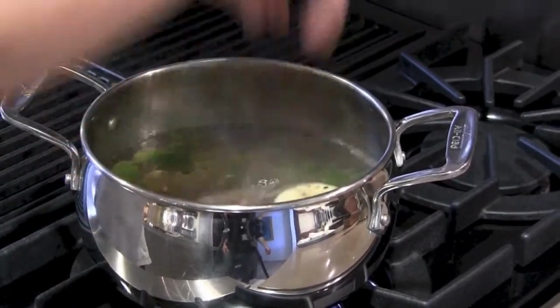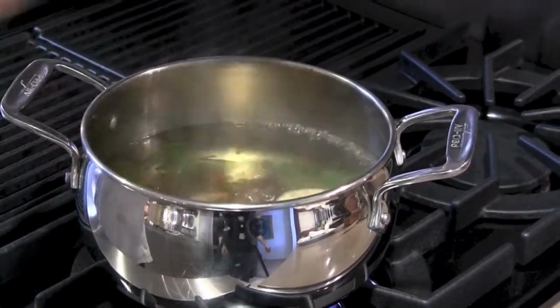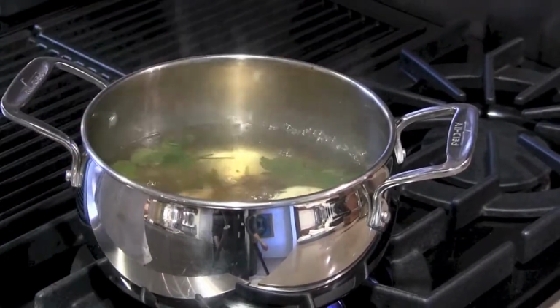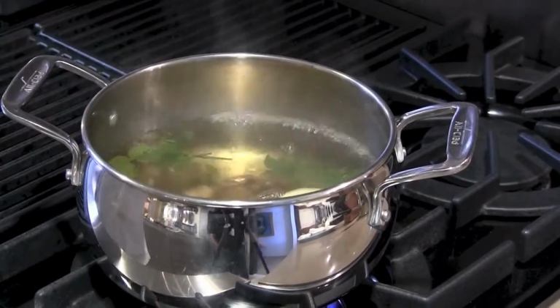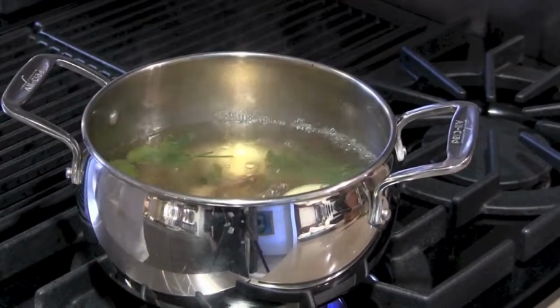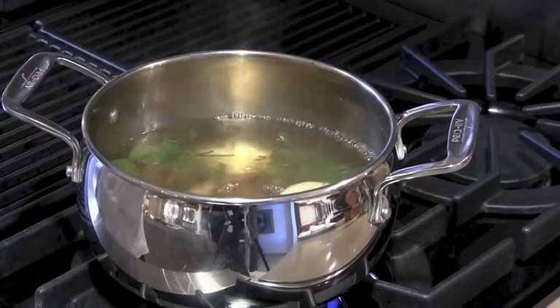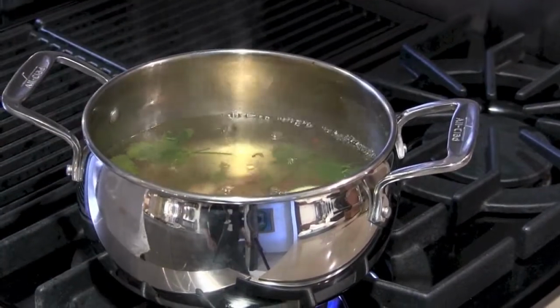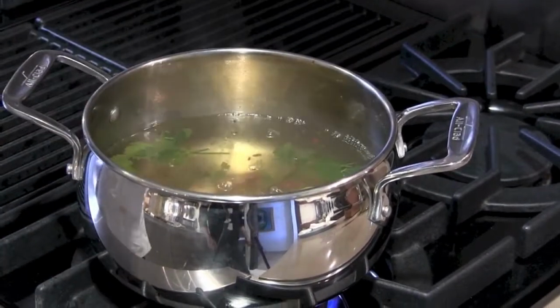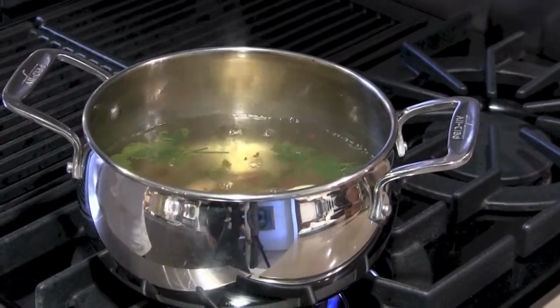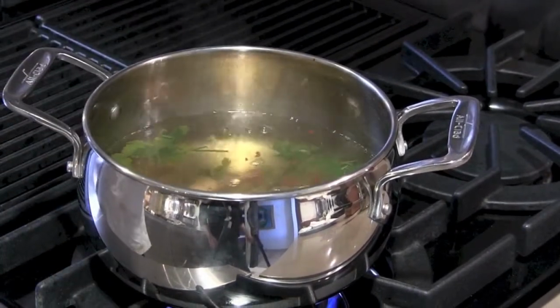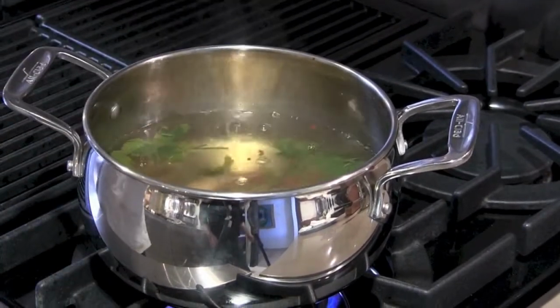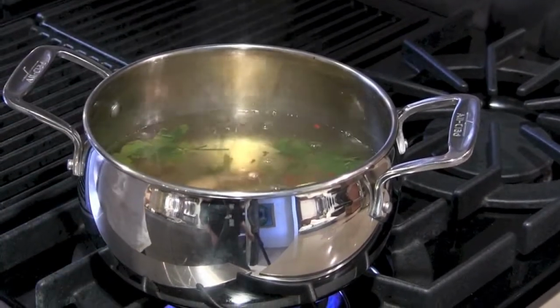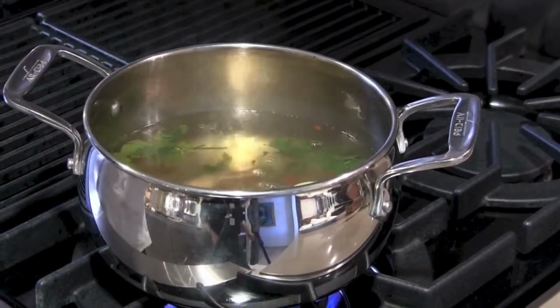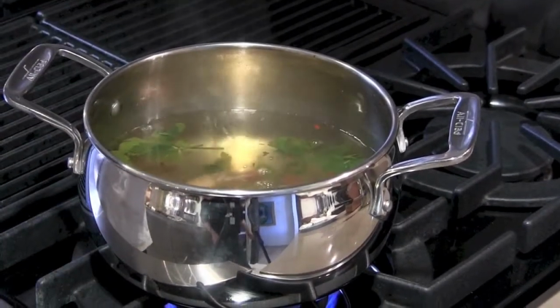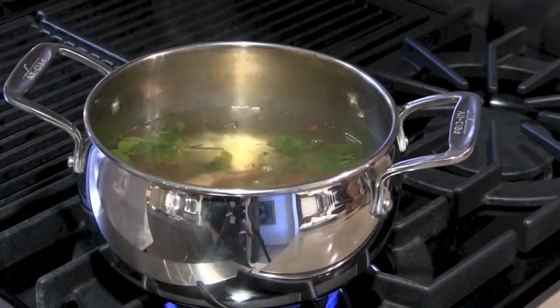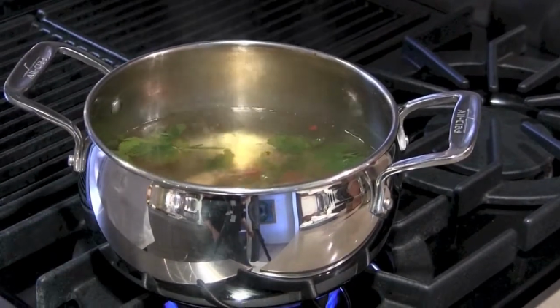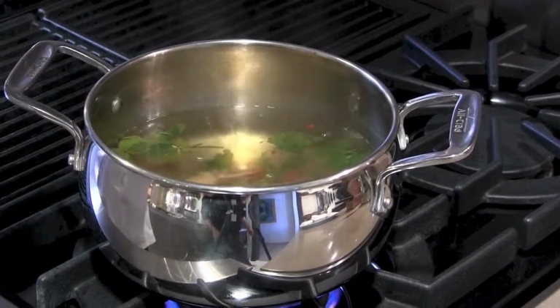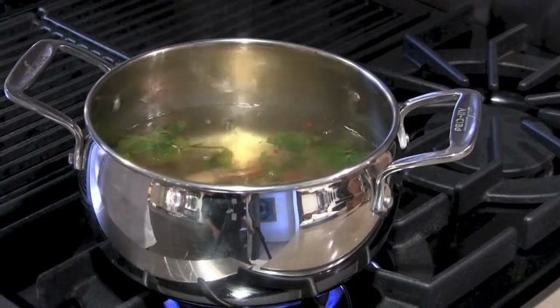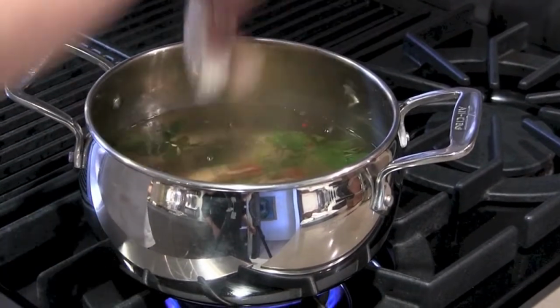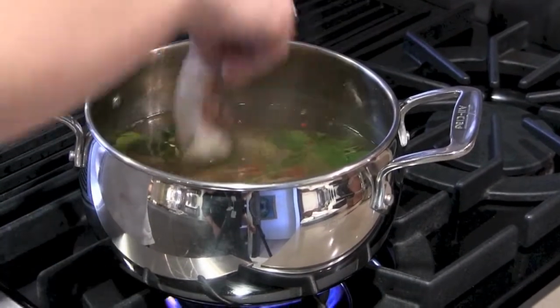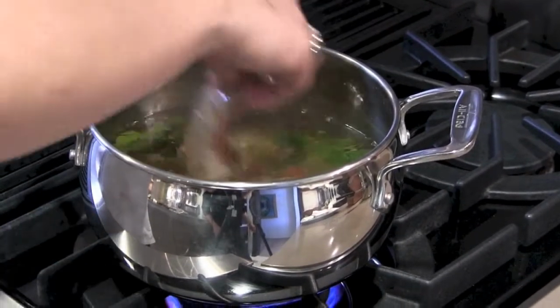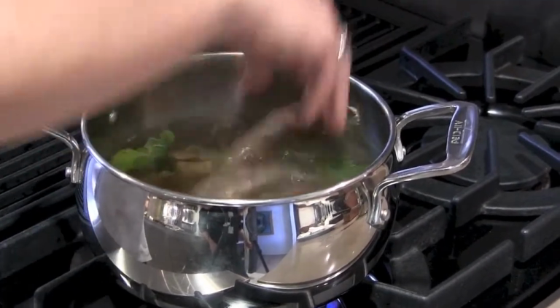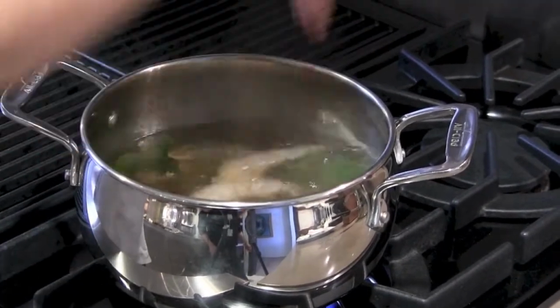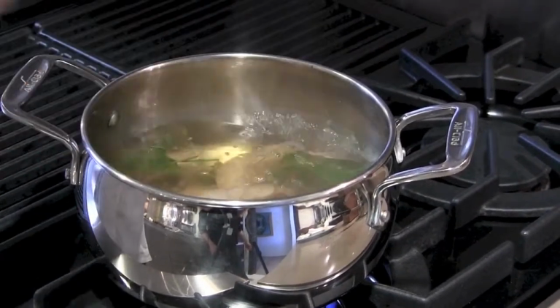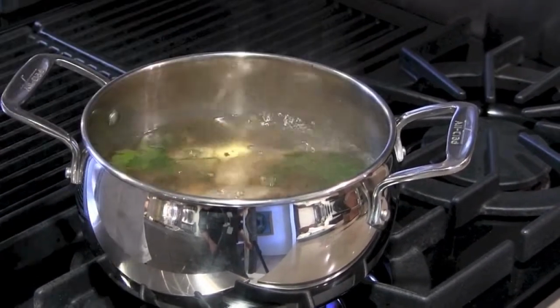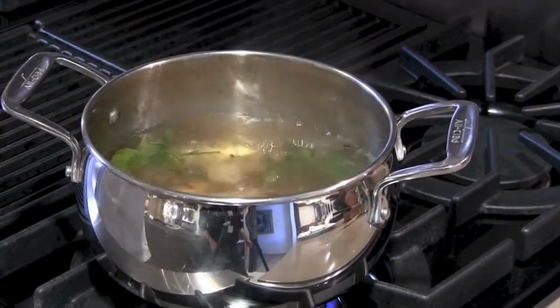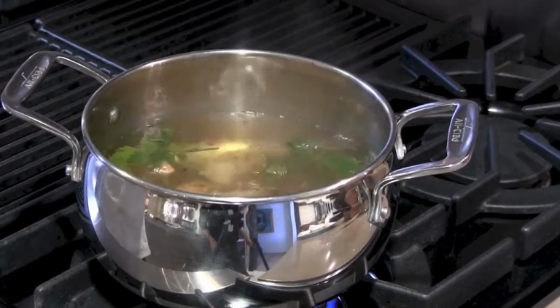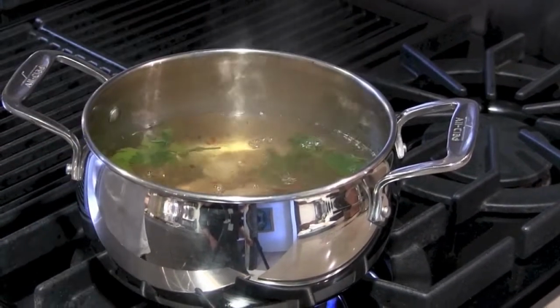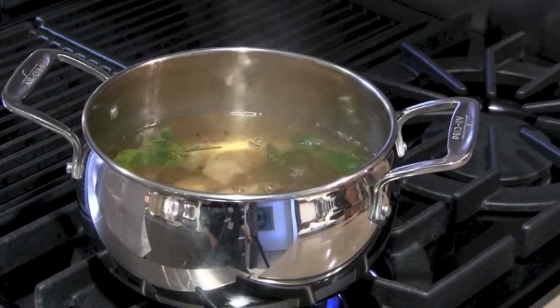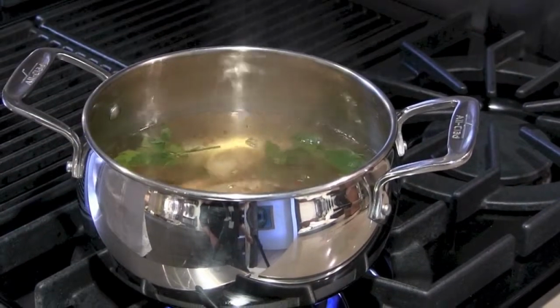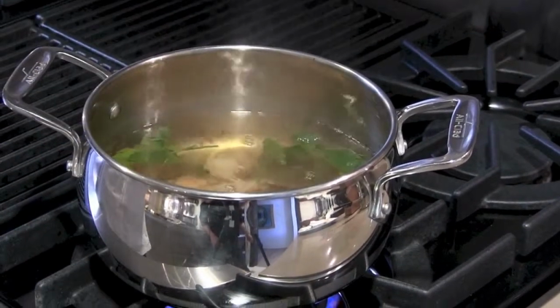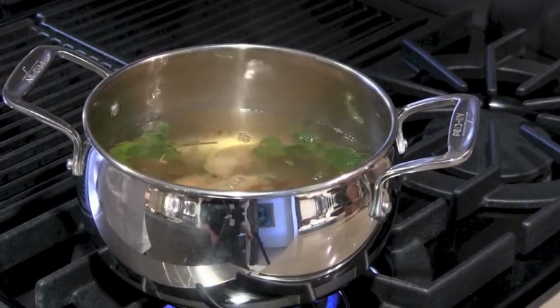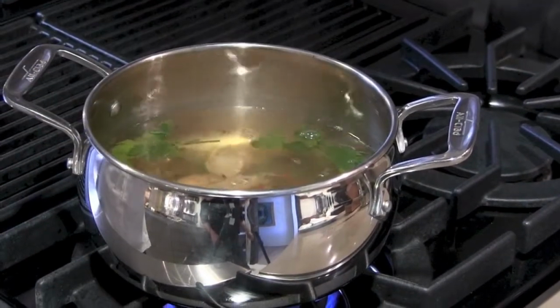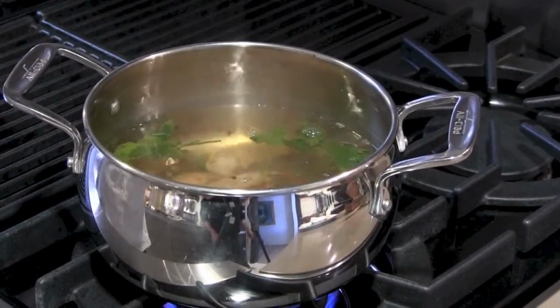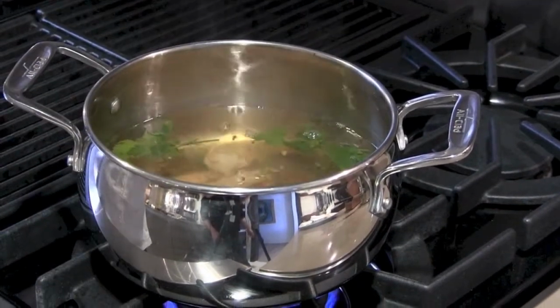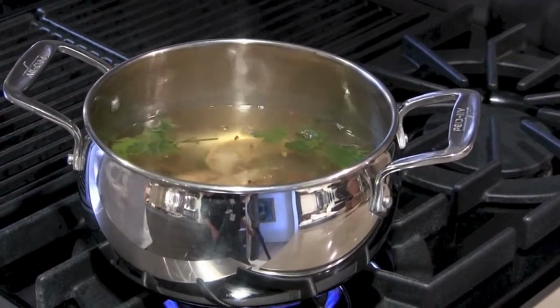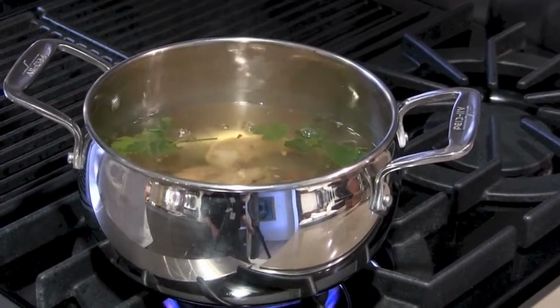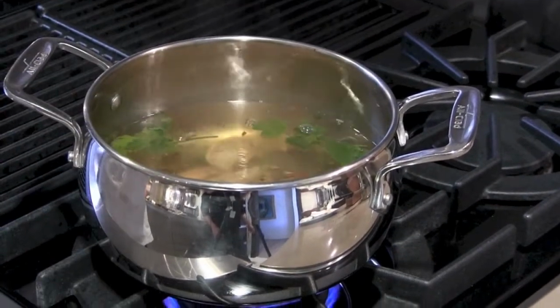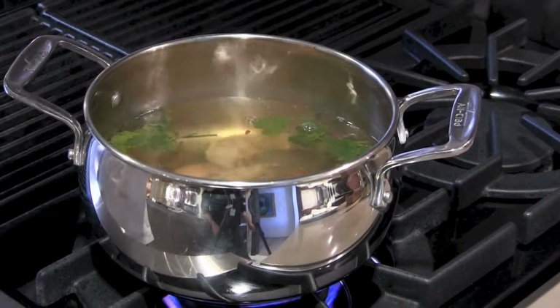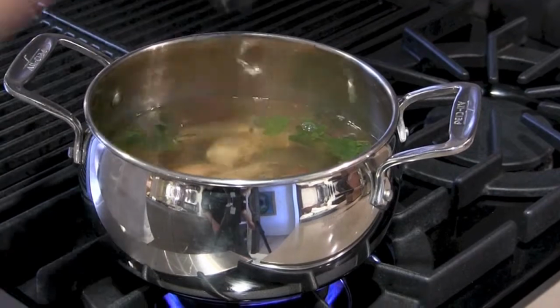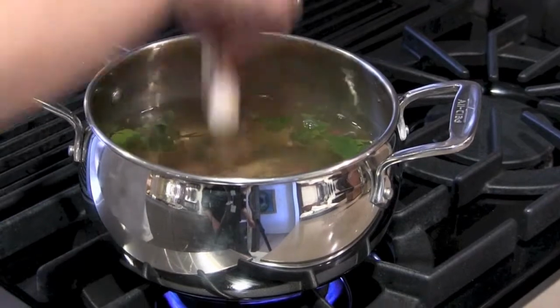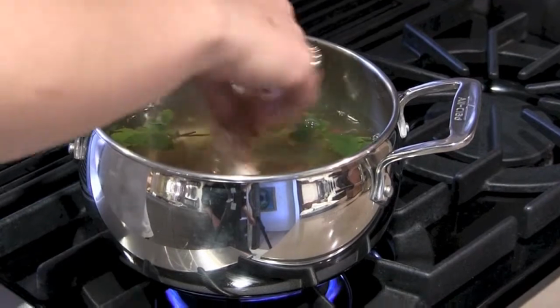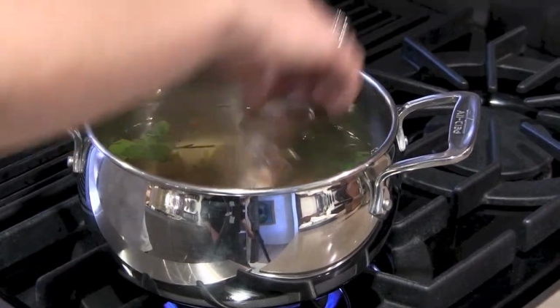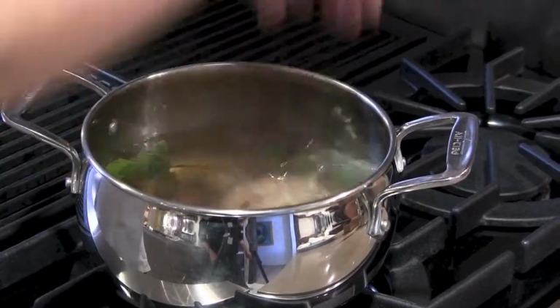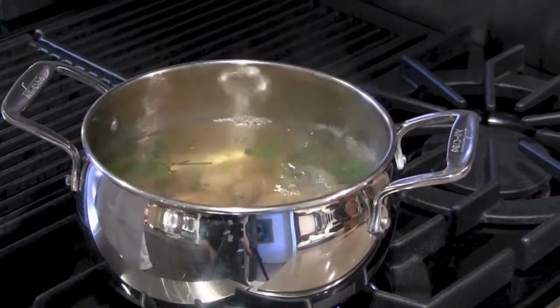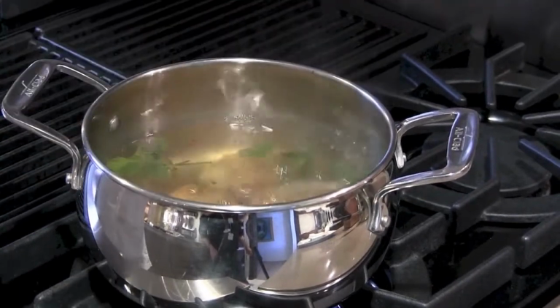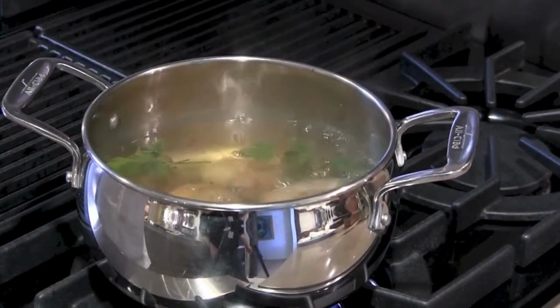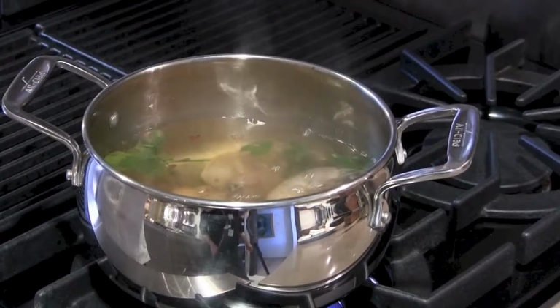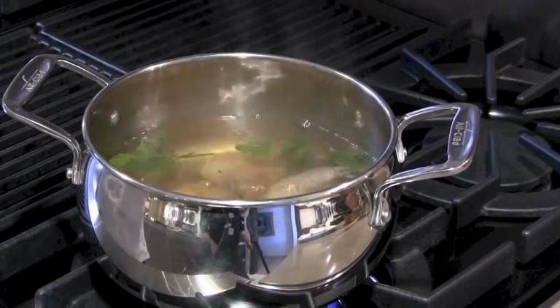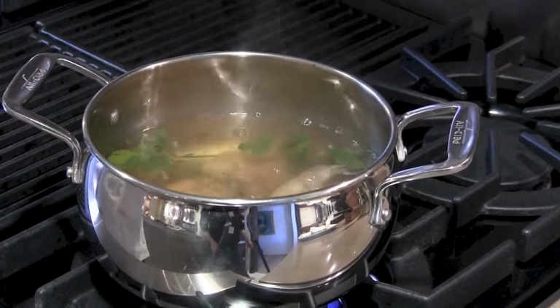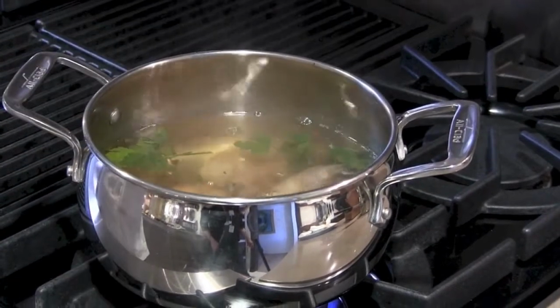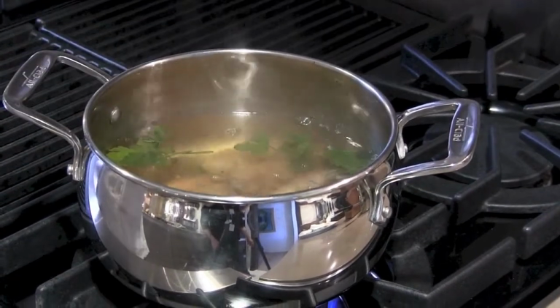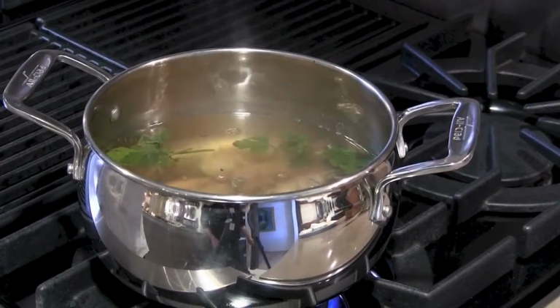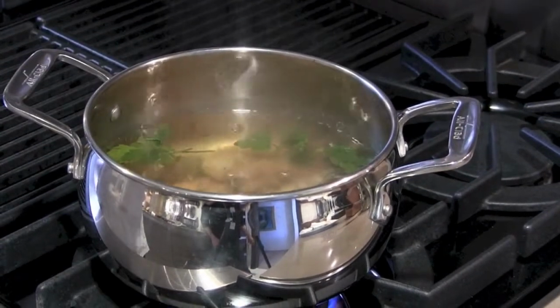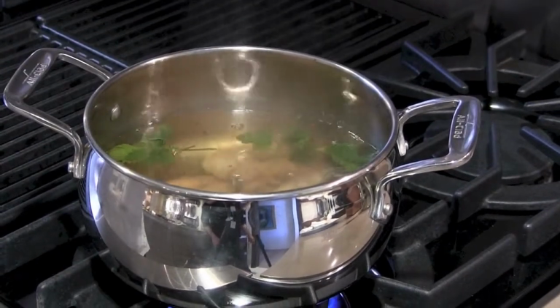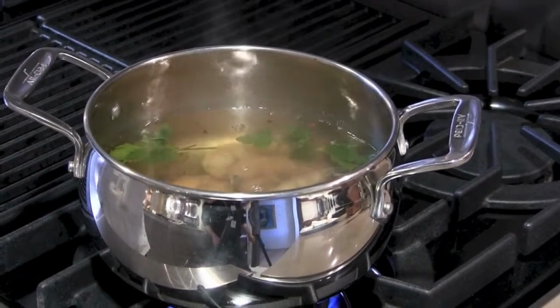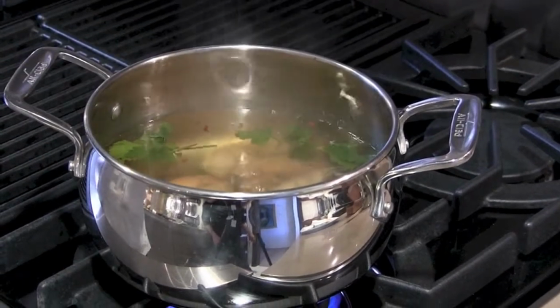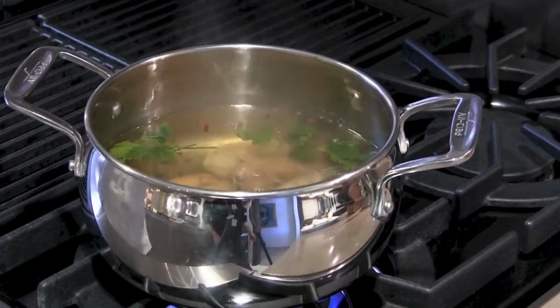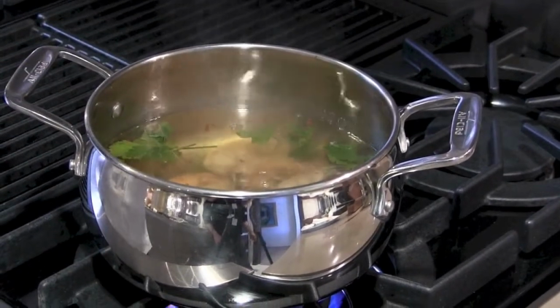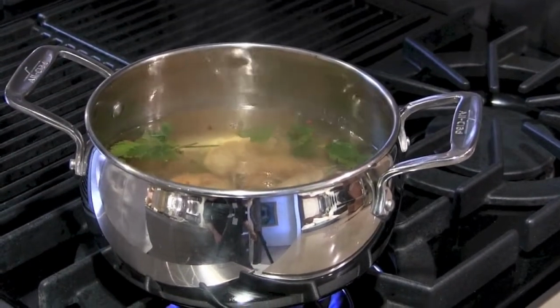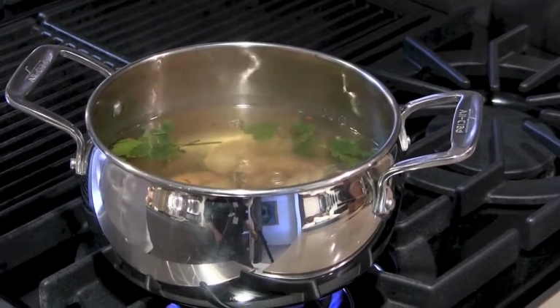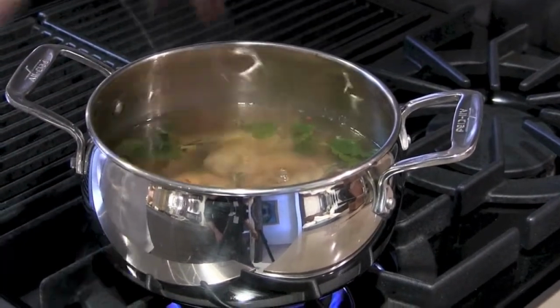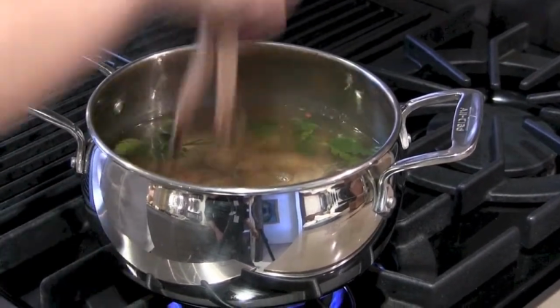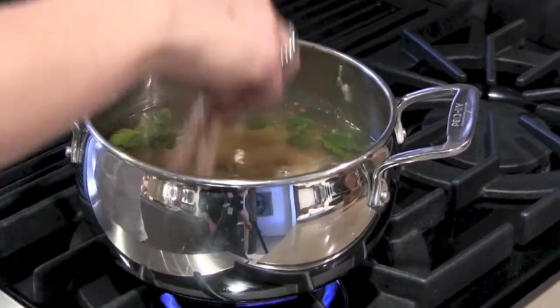Begin to add the shrimp to the boiling water one by one. Once the water returns to a boil, cook for 7 minutes.